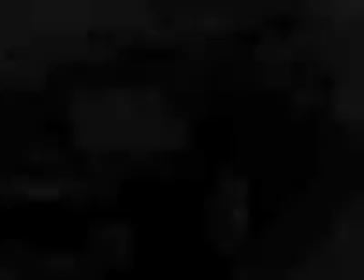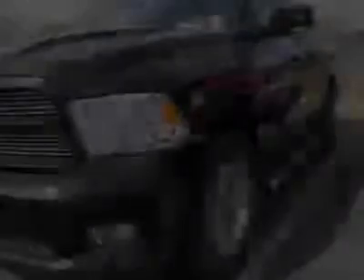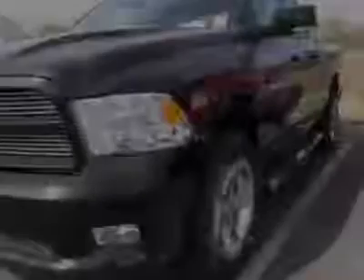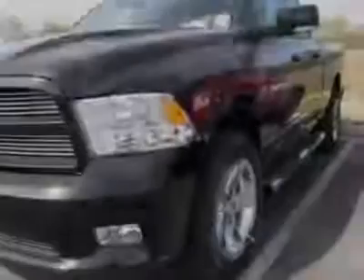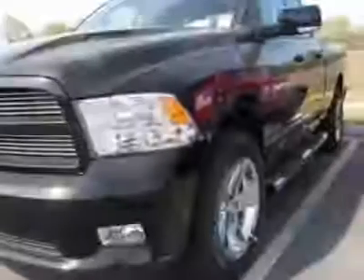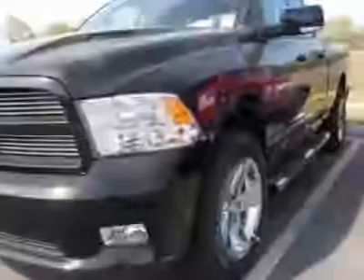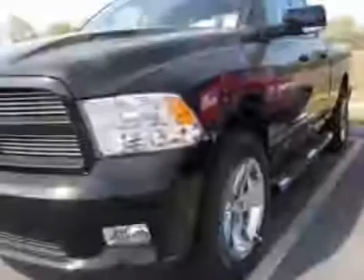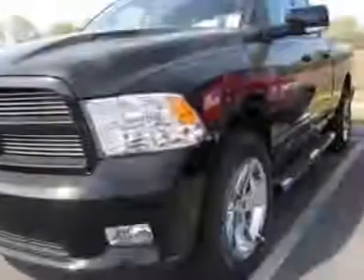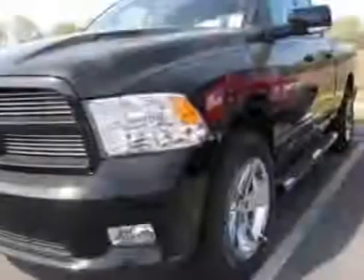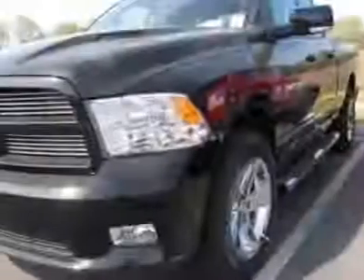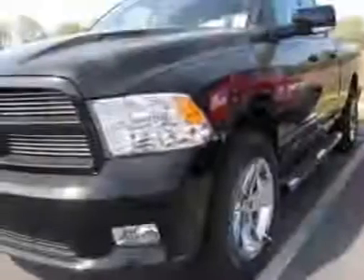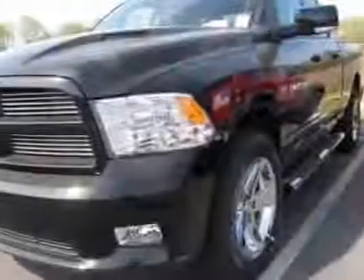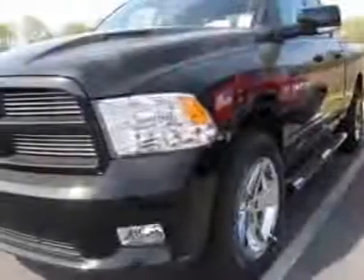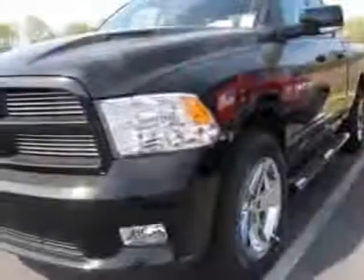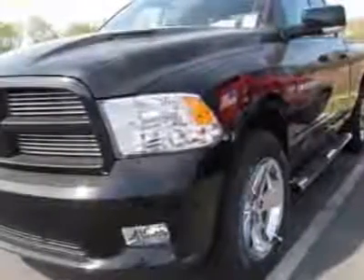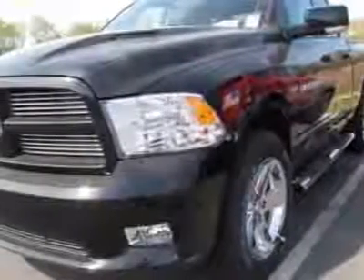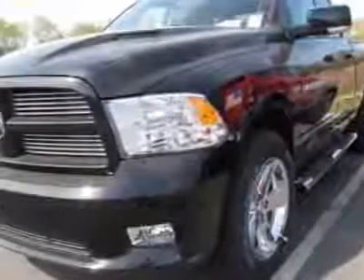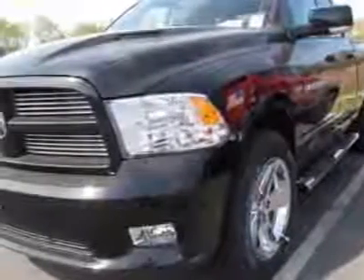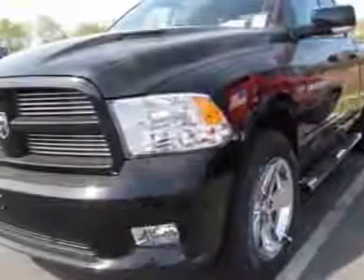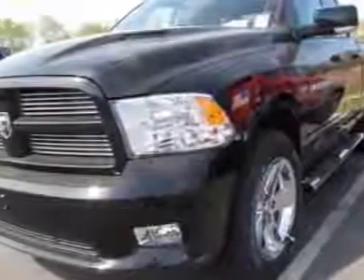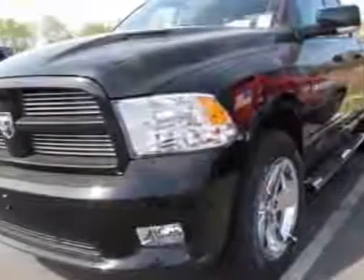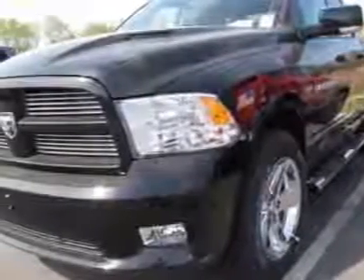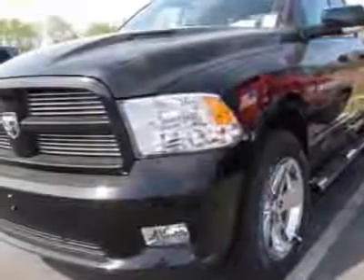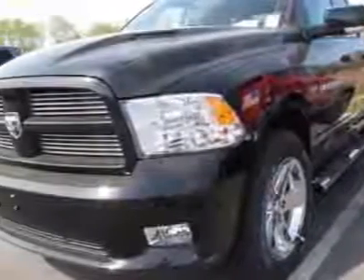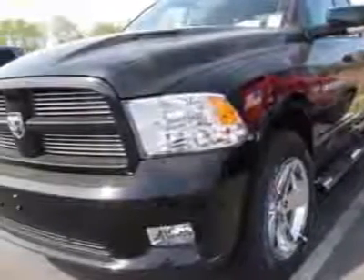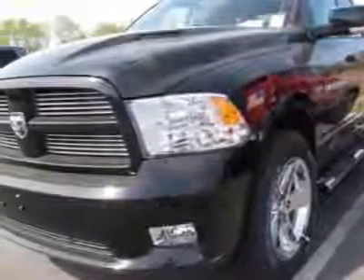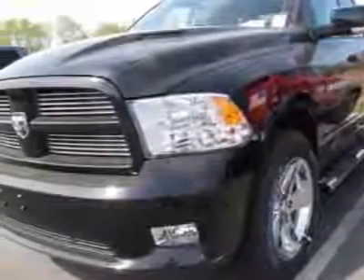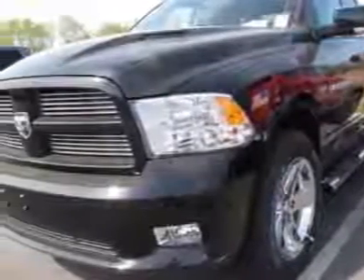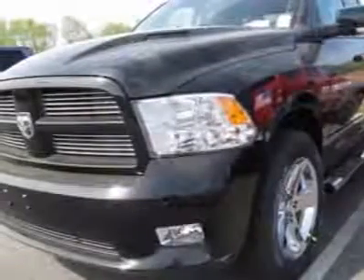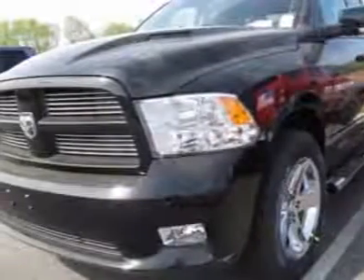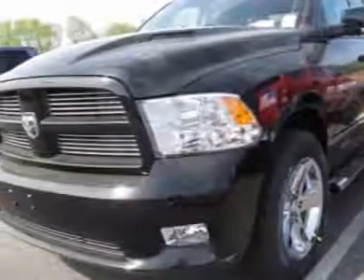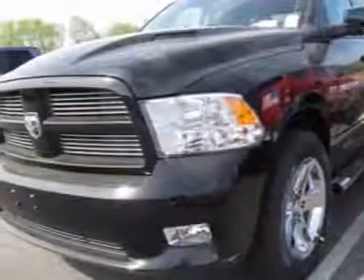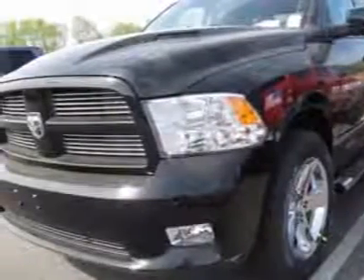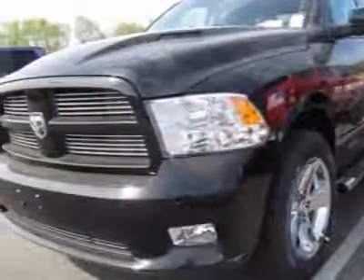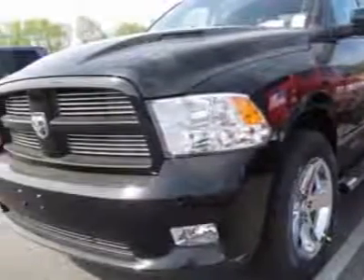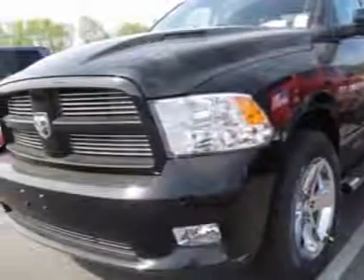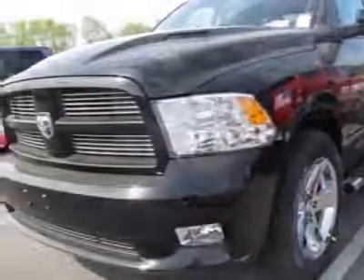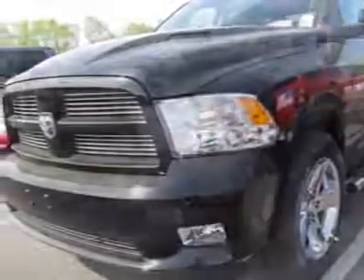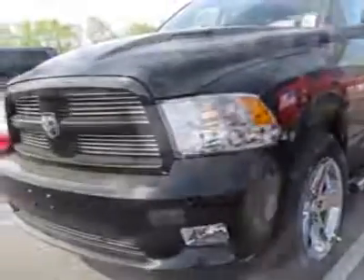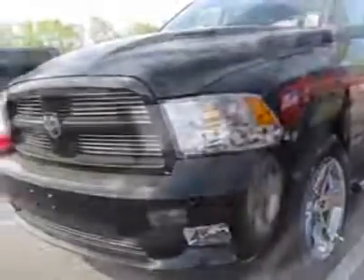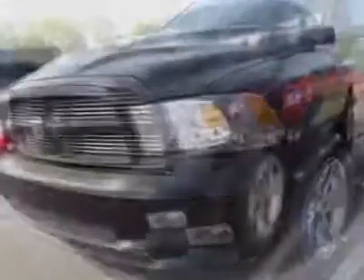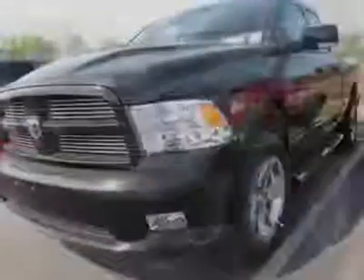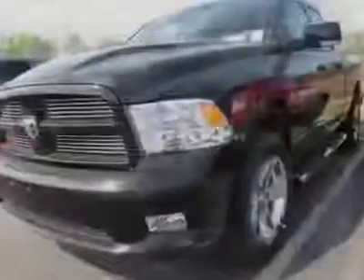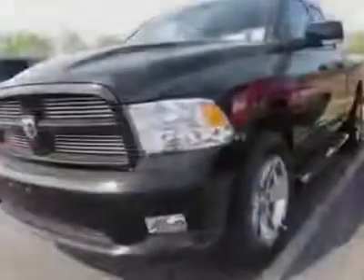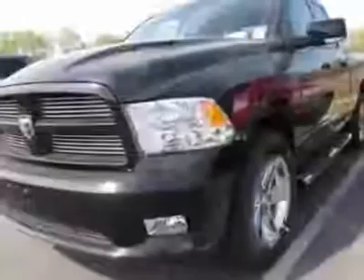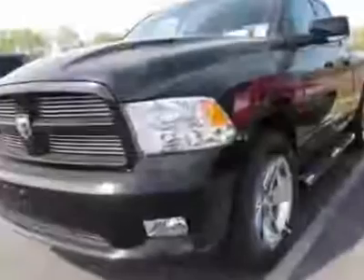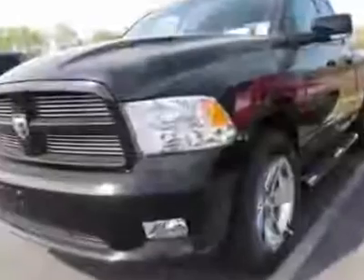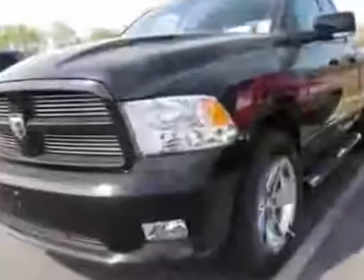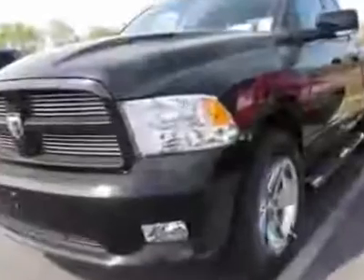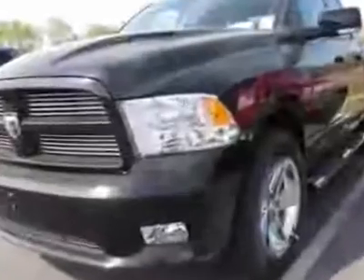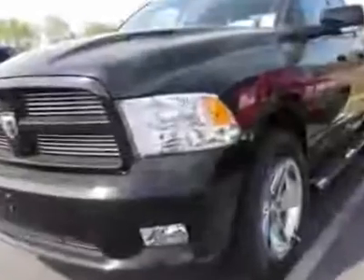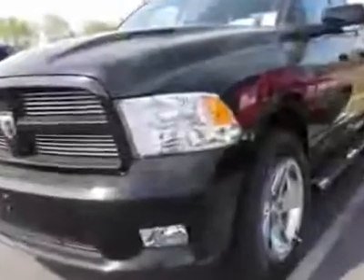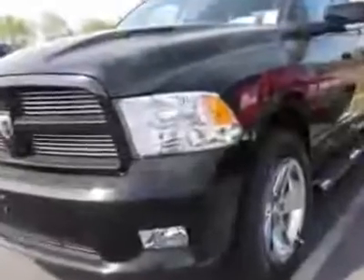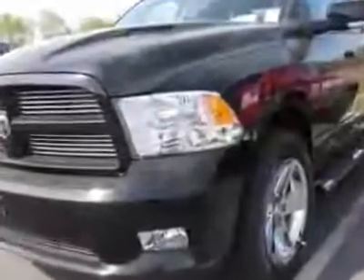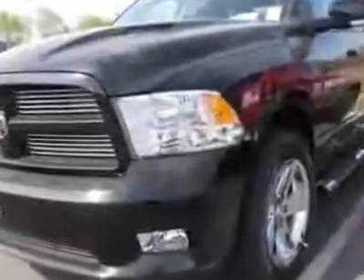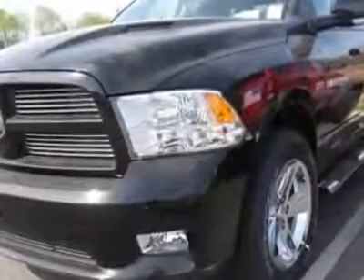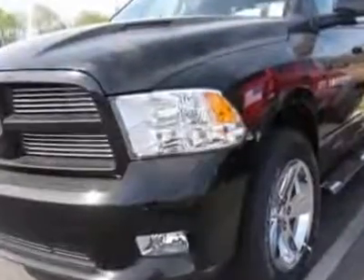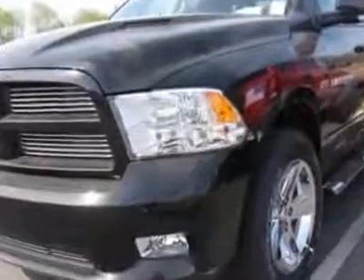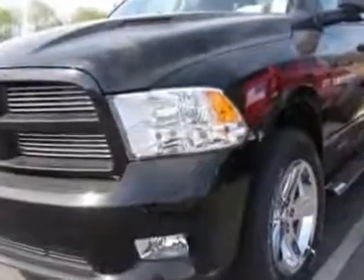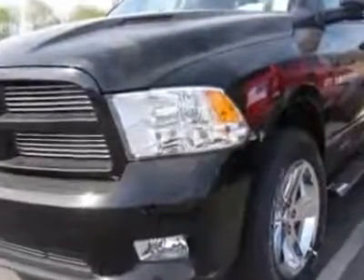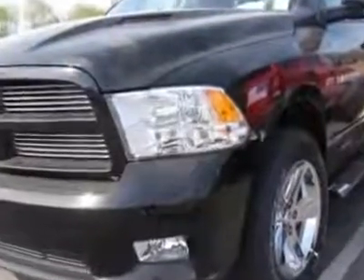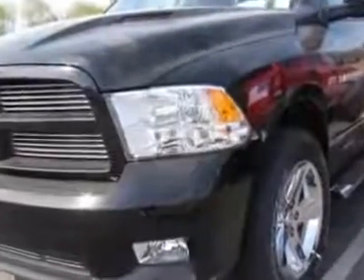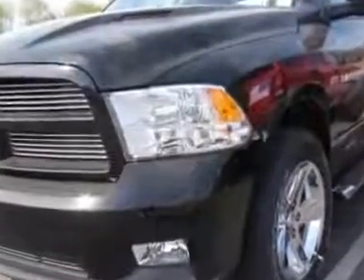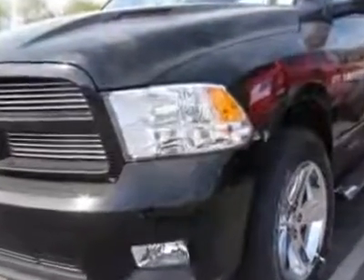Look at this new 2012 Ram 1500. For your protection, this vehicle has a full factory warranty.